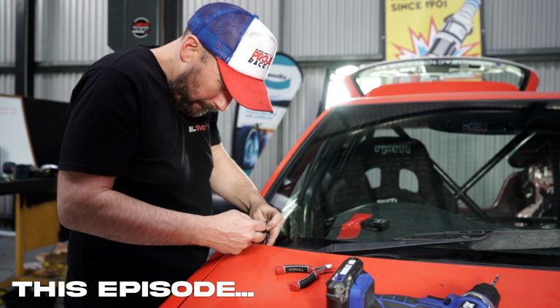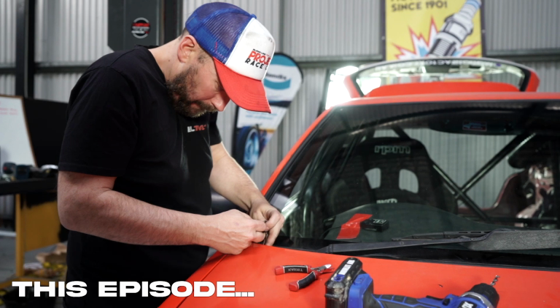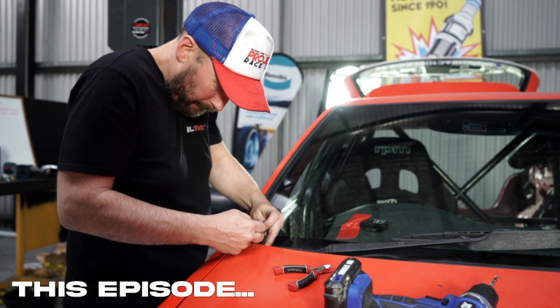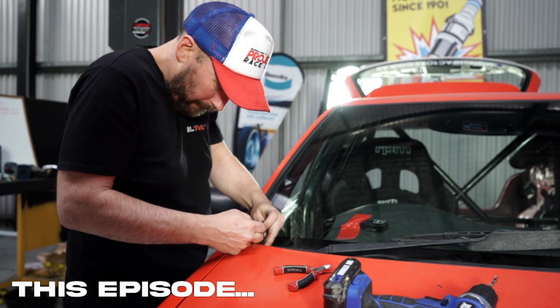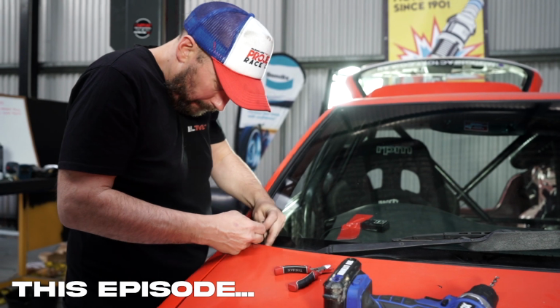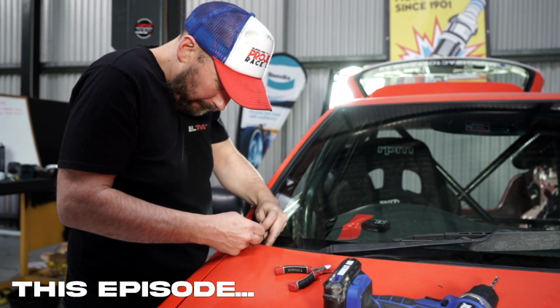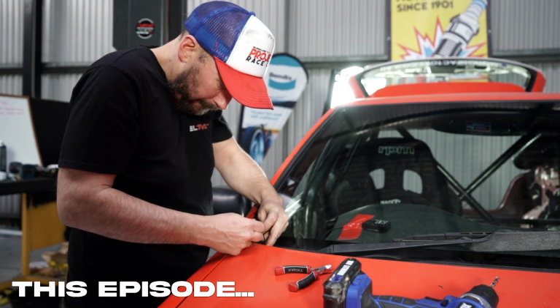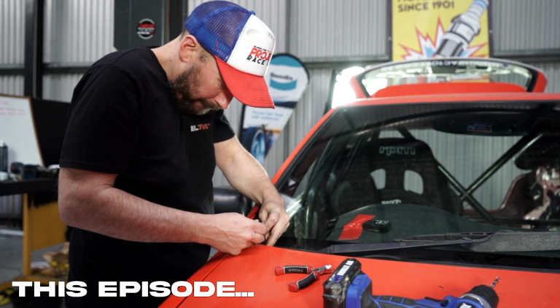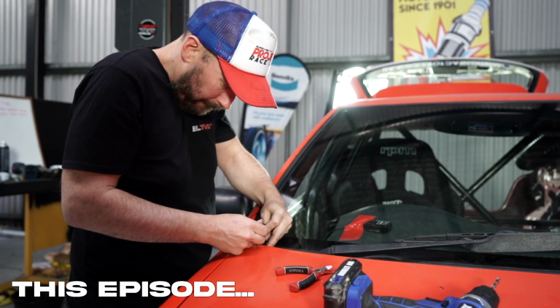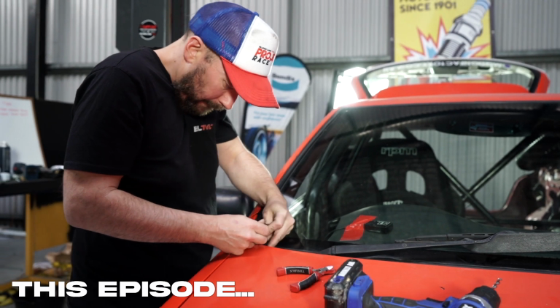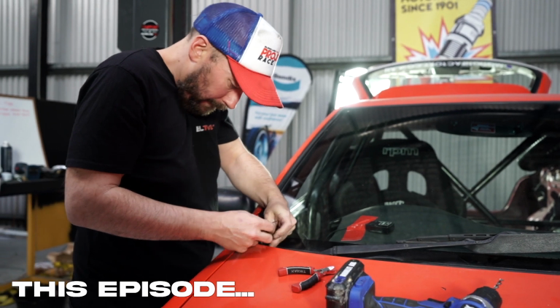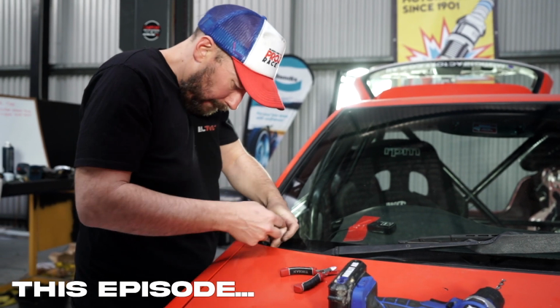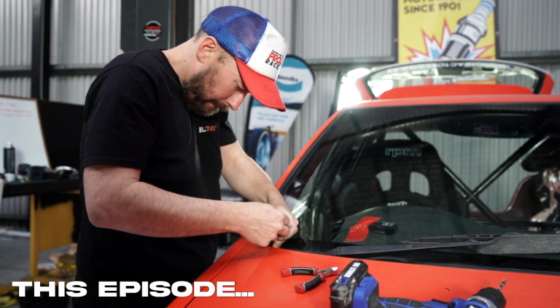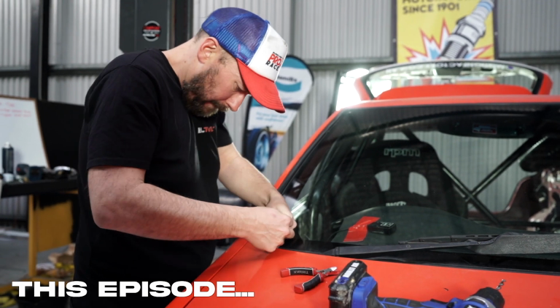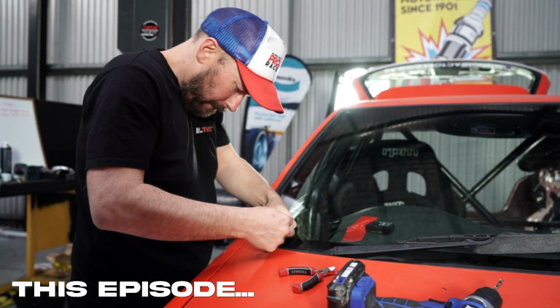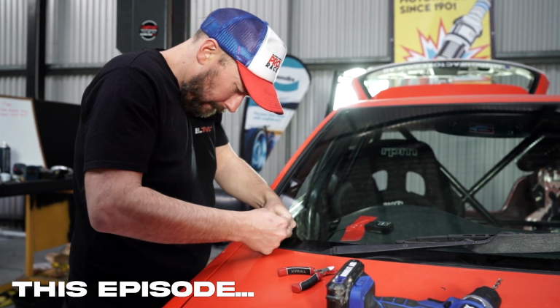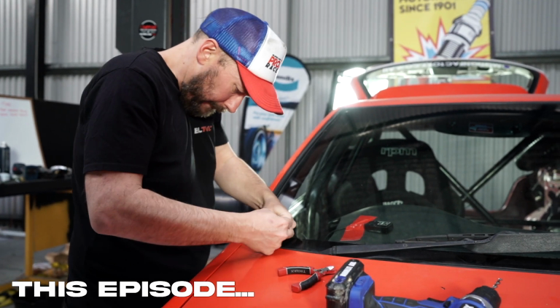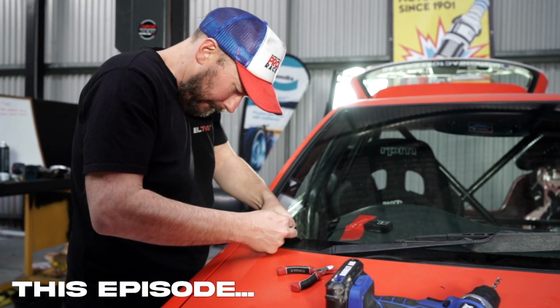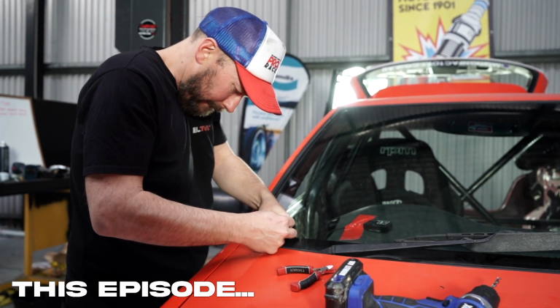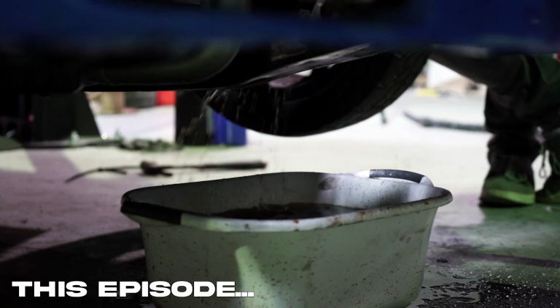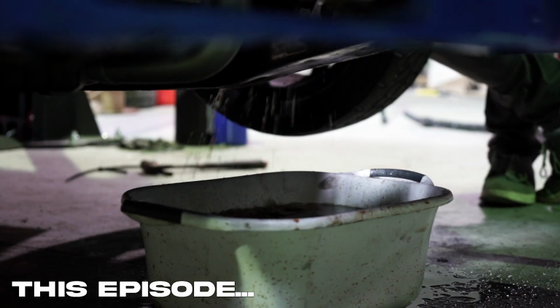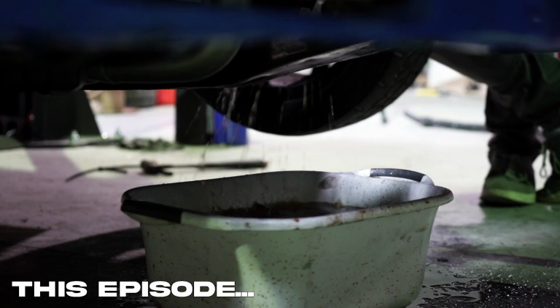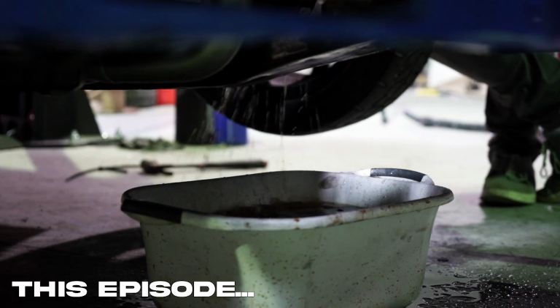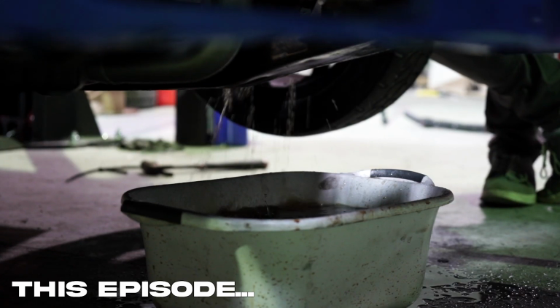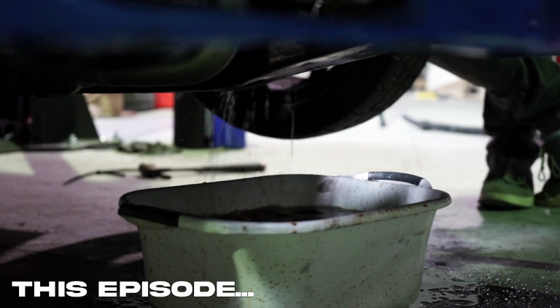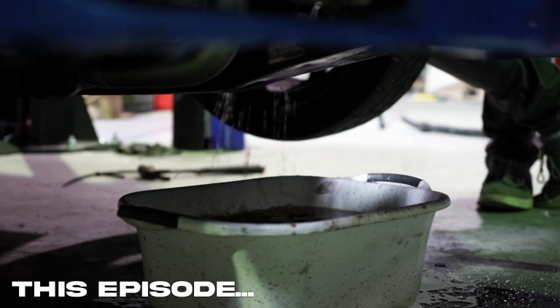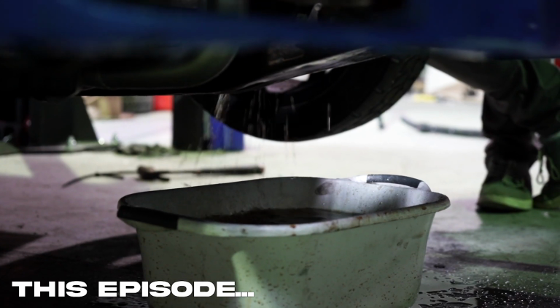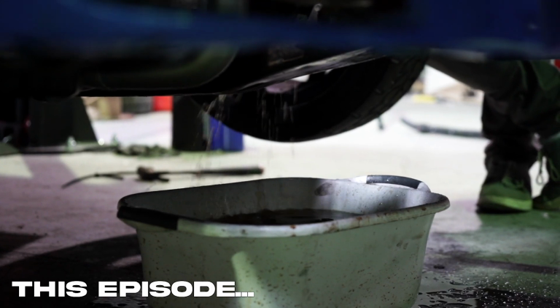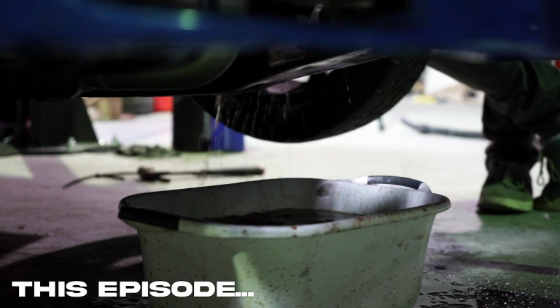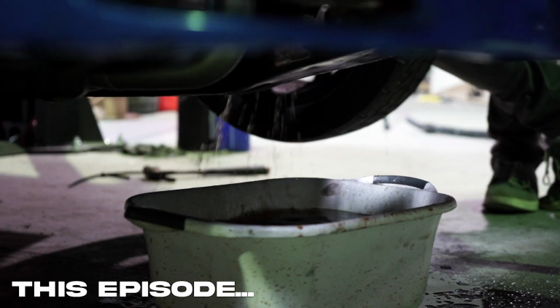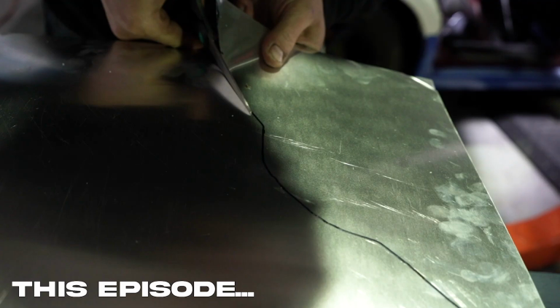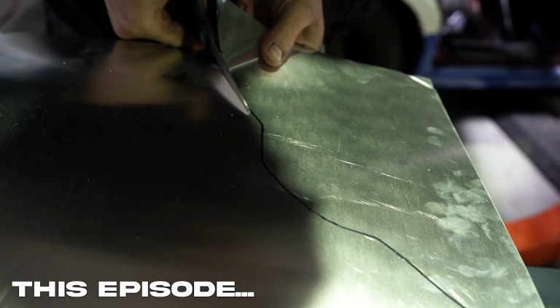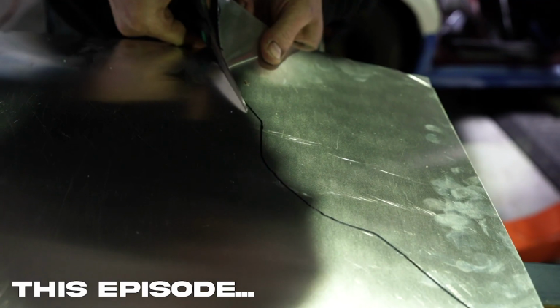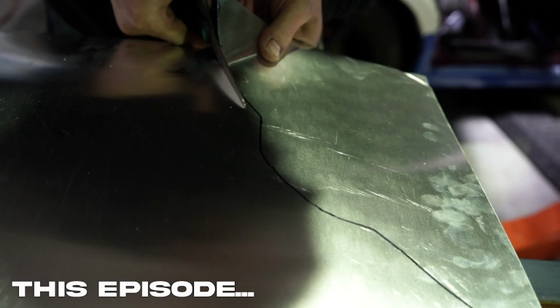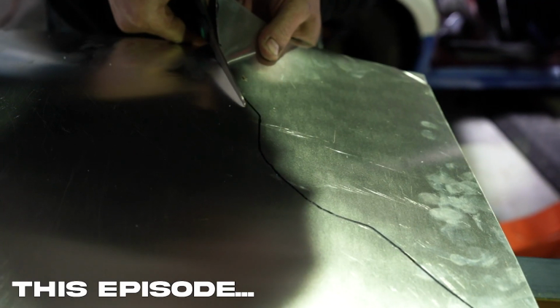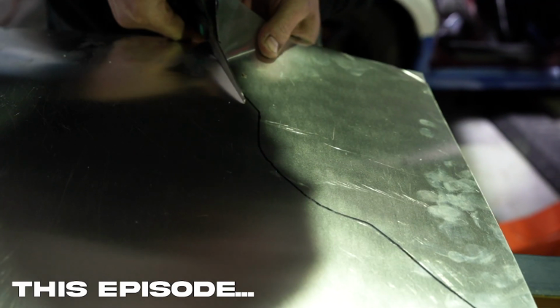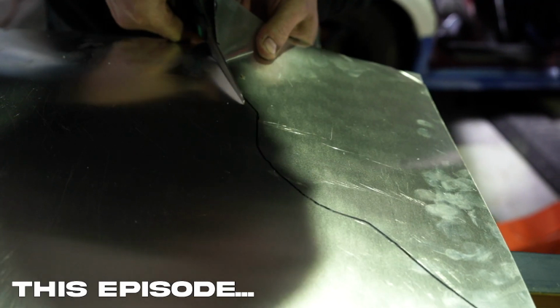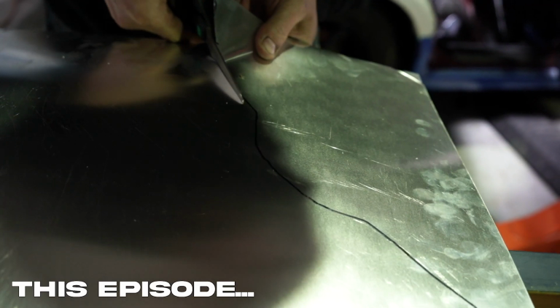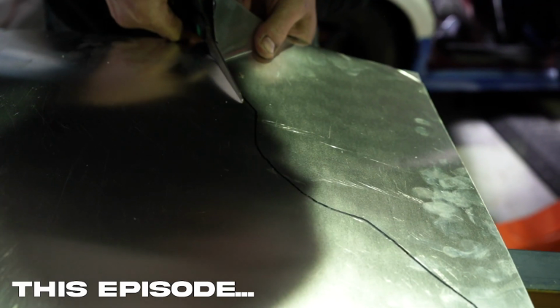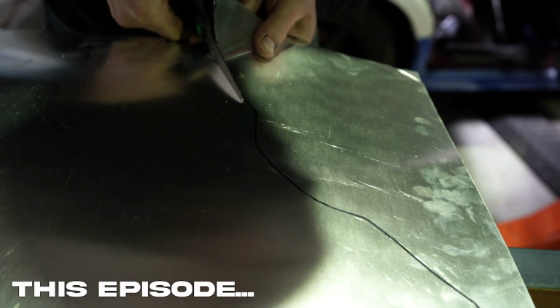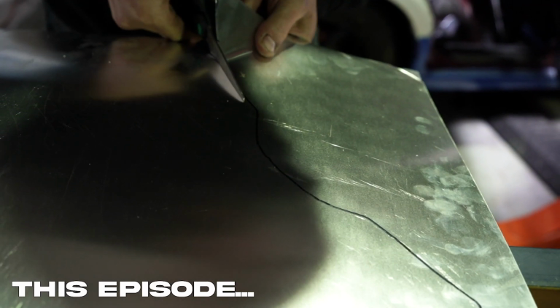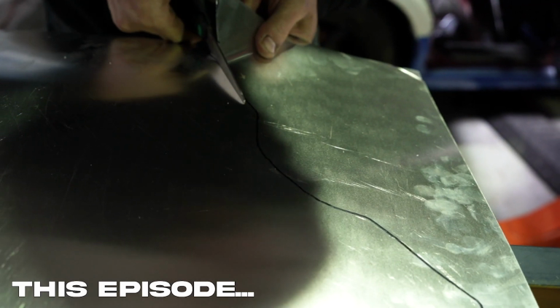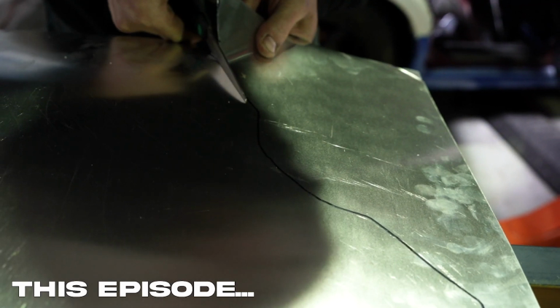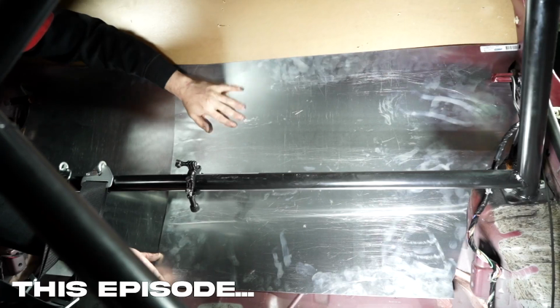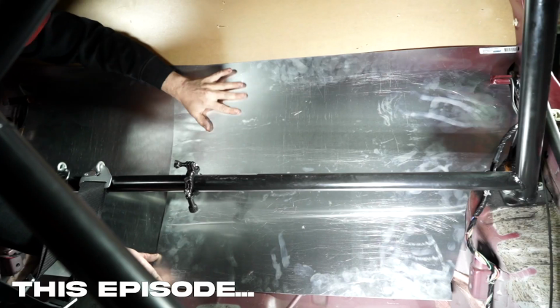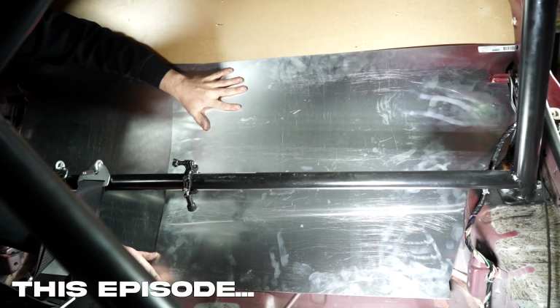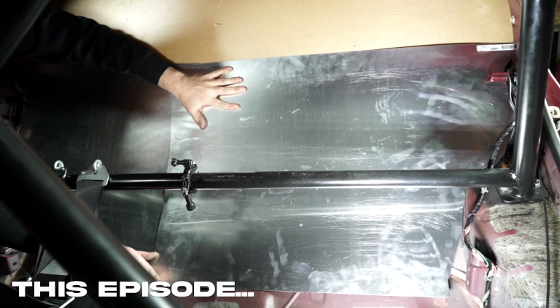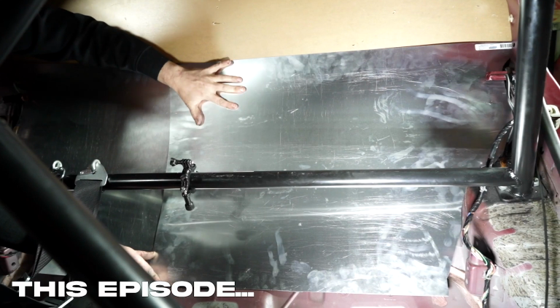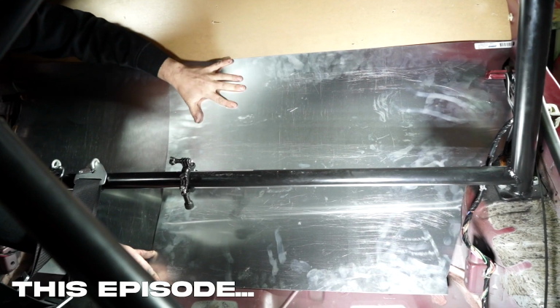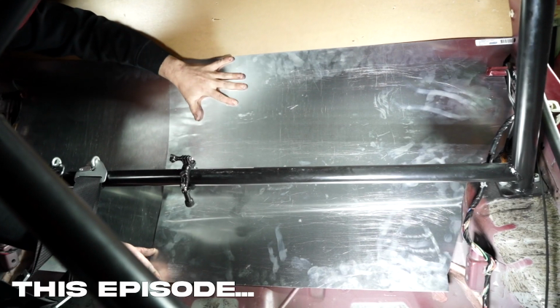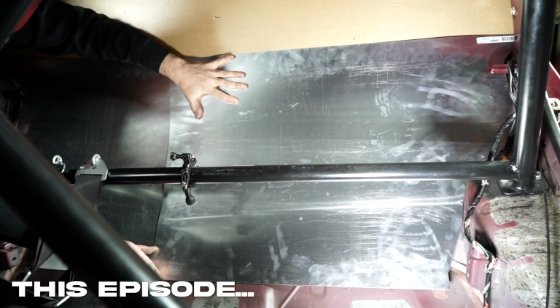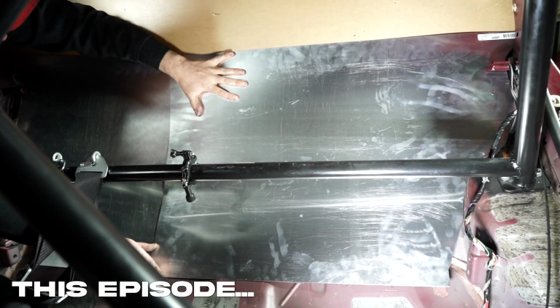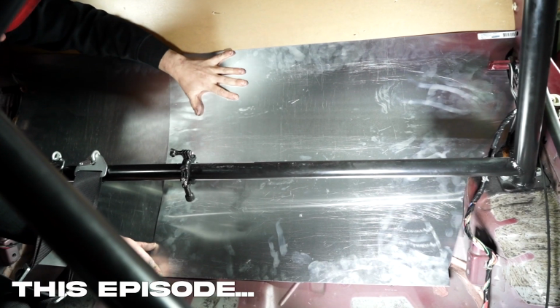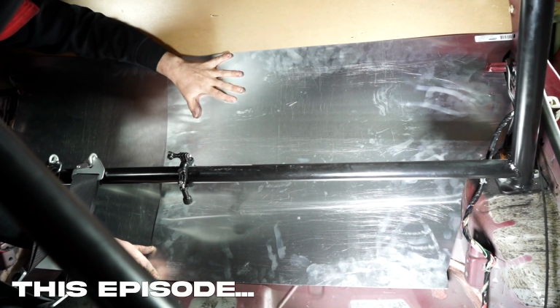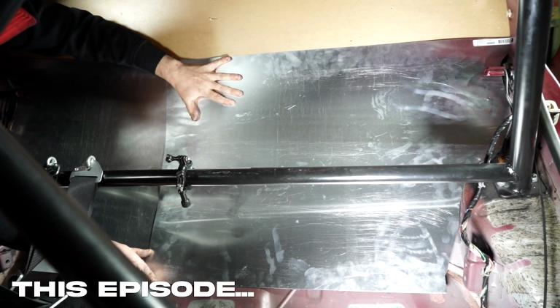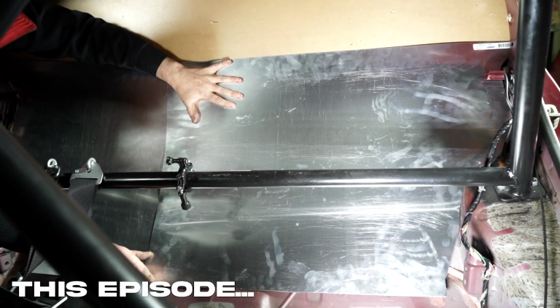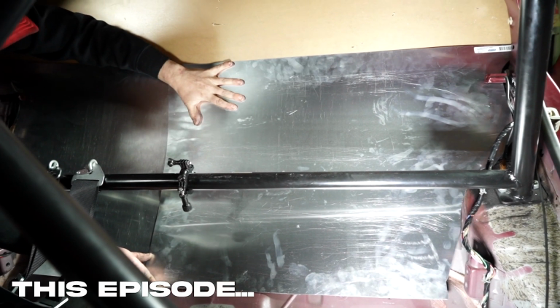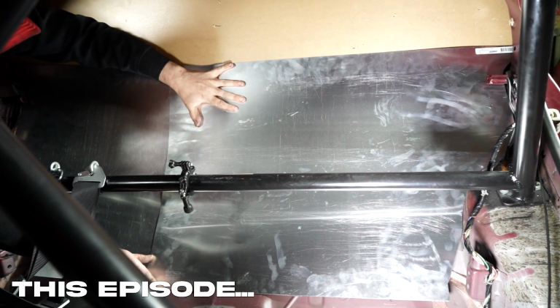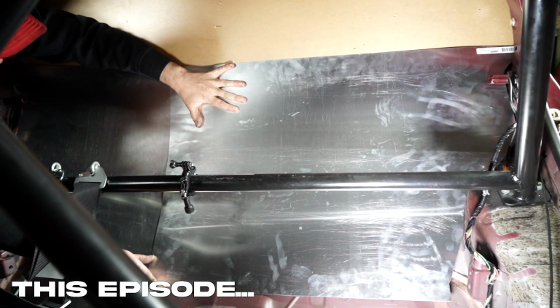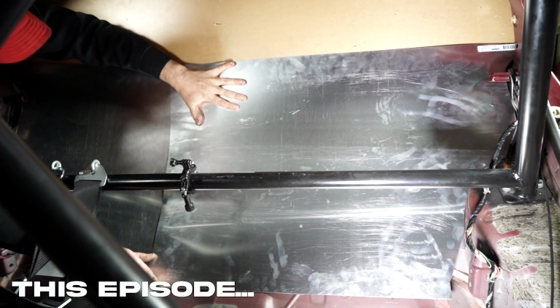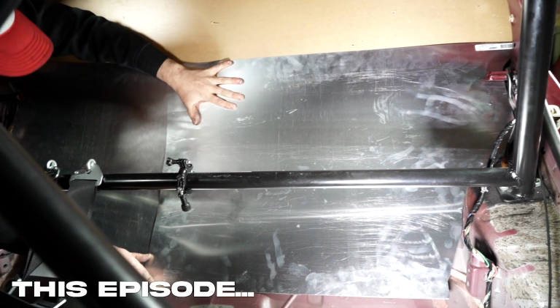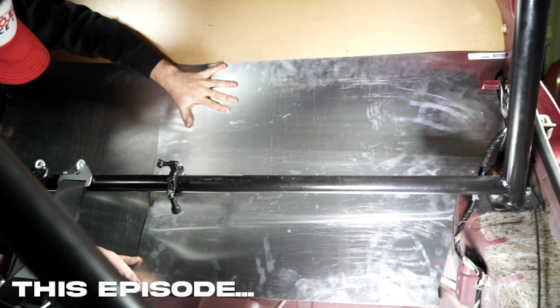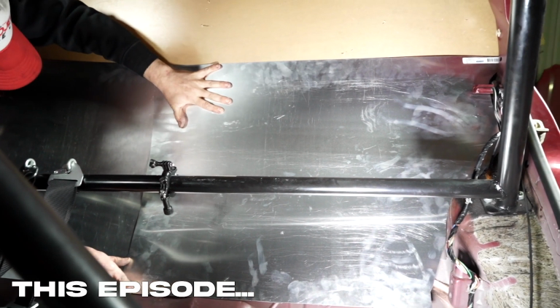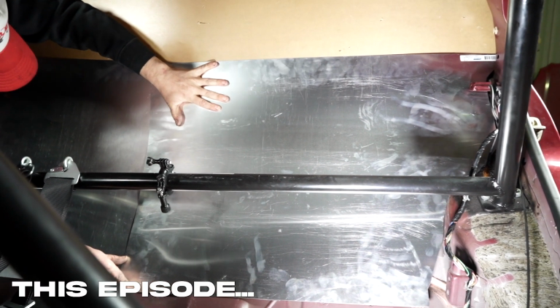On this episode of Project Race Car, we spill some water, do some arts and crafts, and finally finish our prep for the Sydney 300.